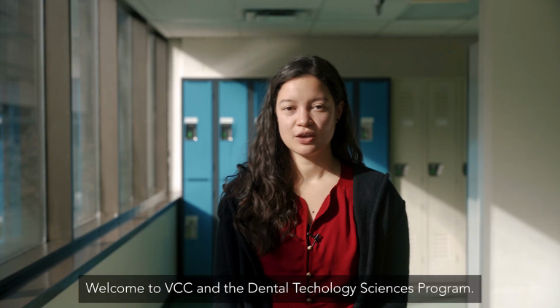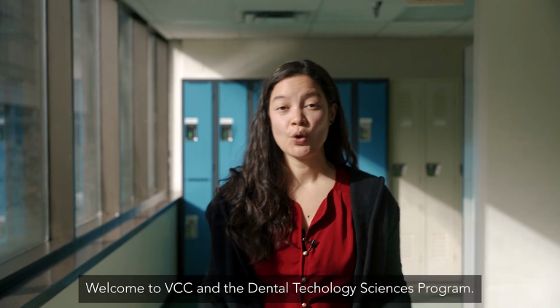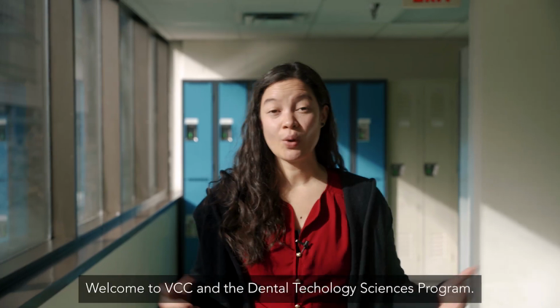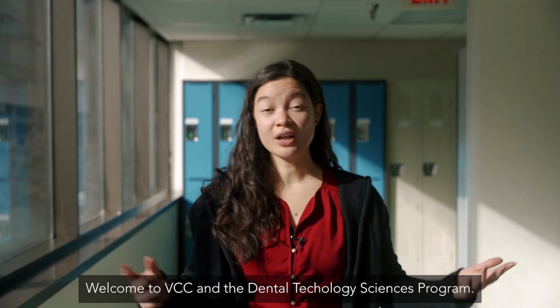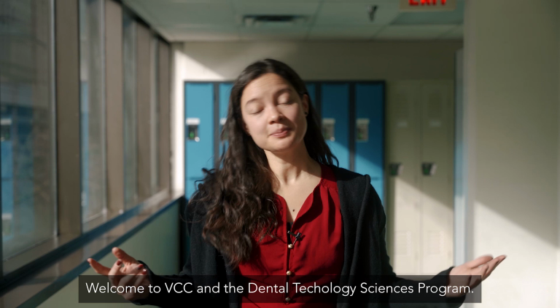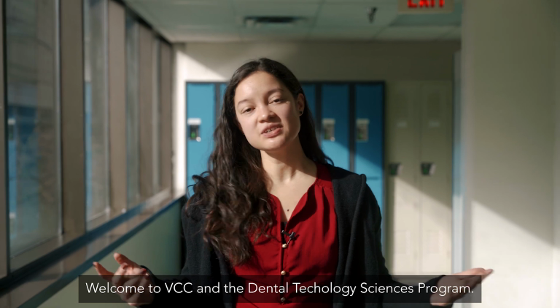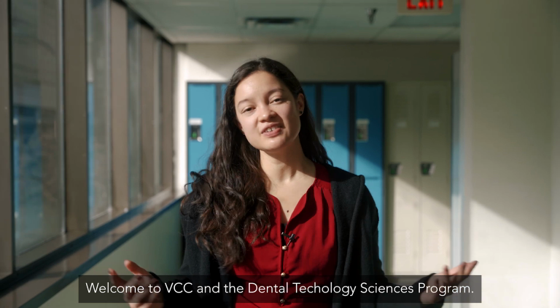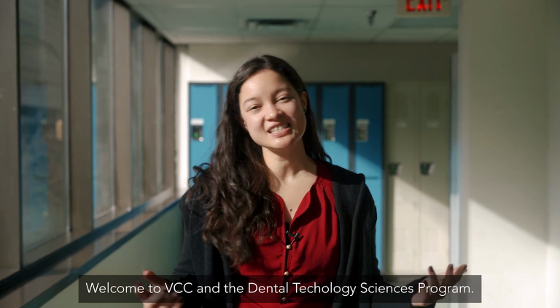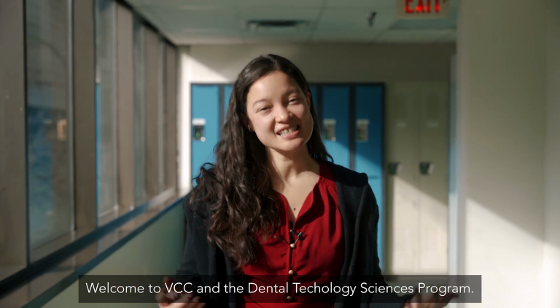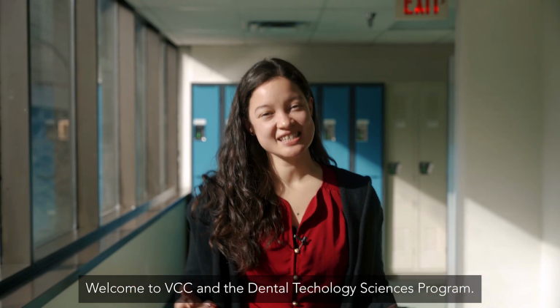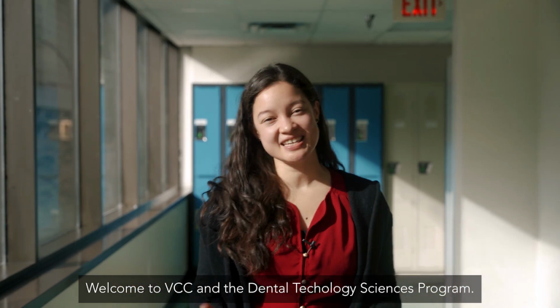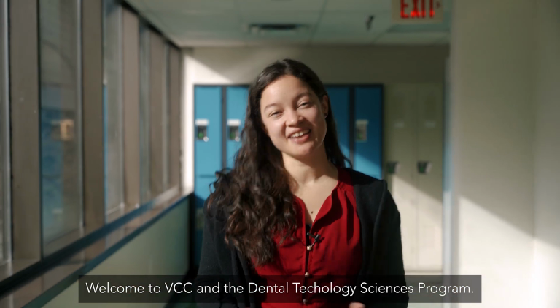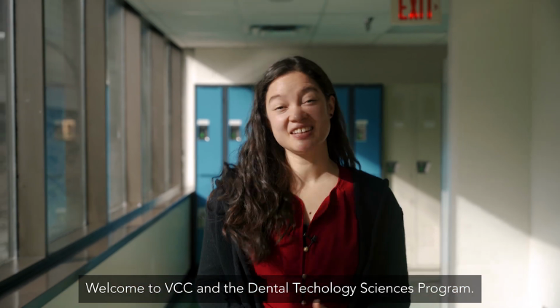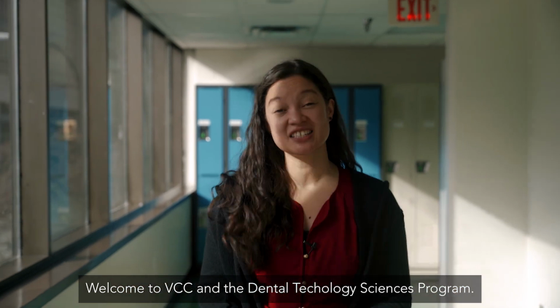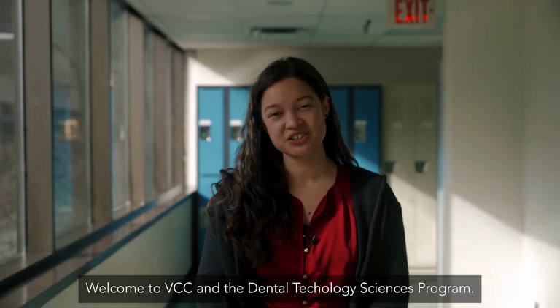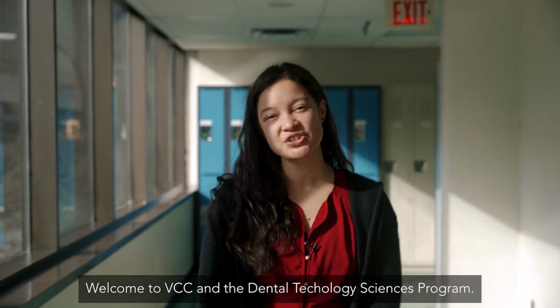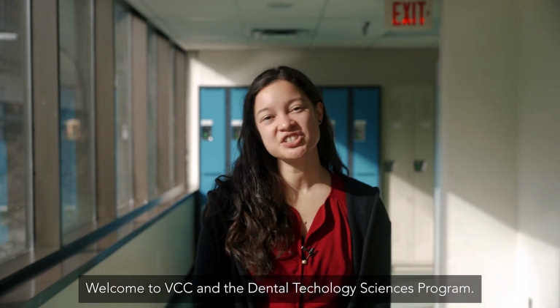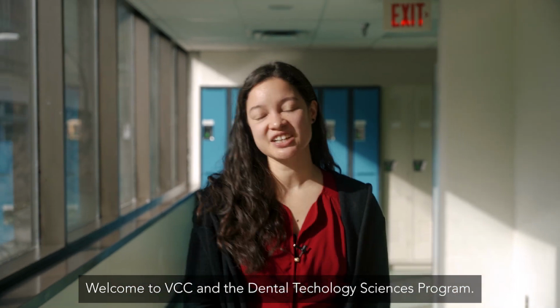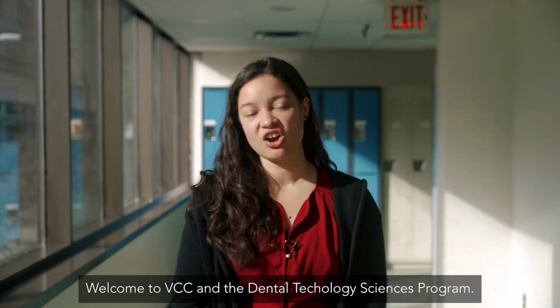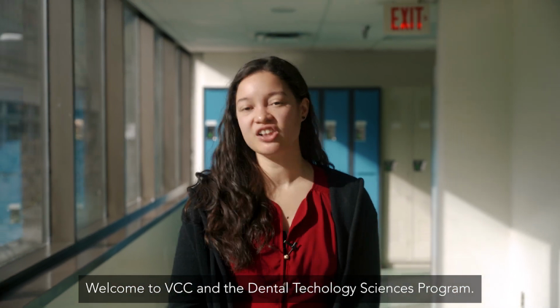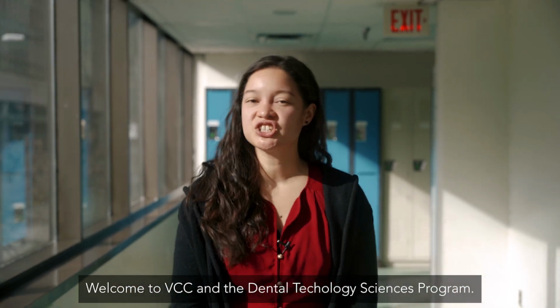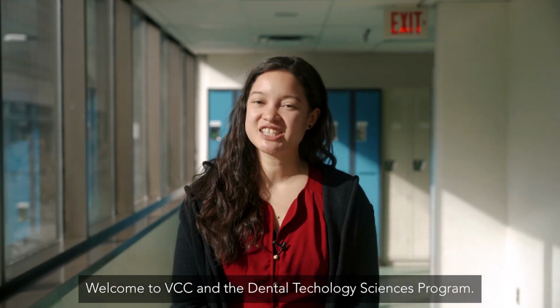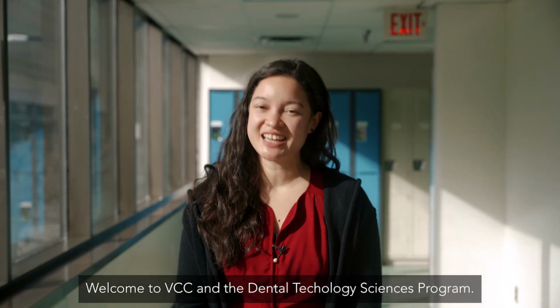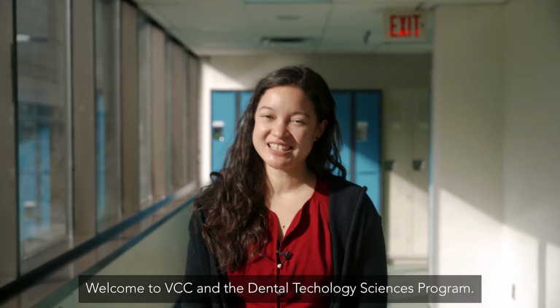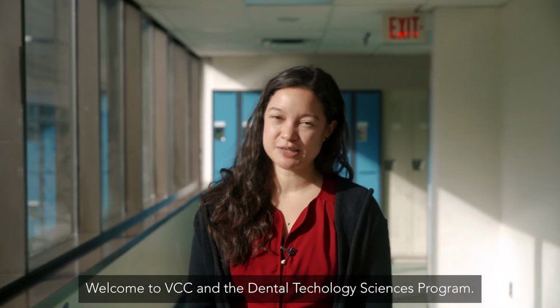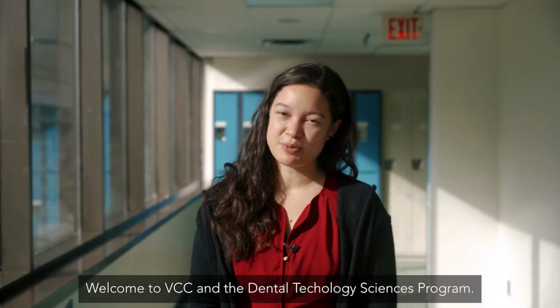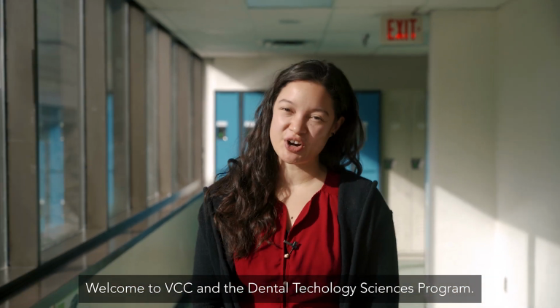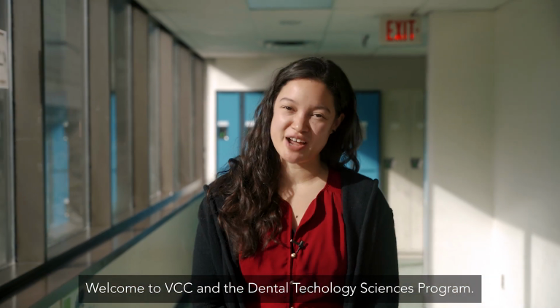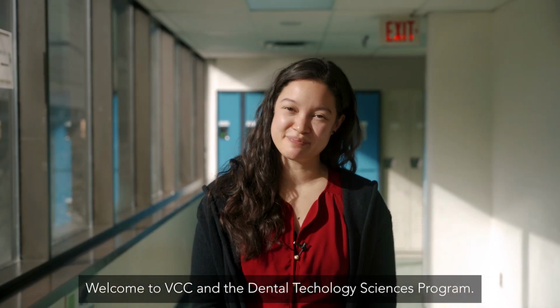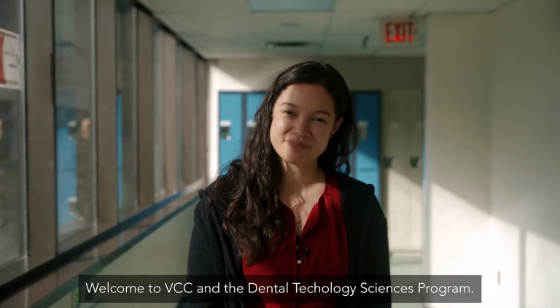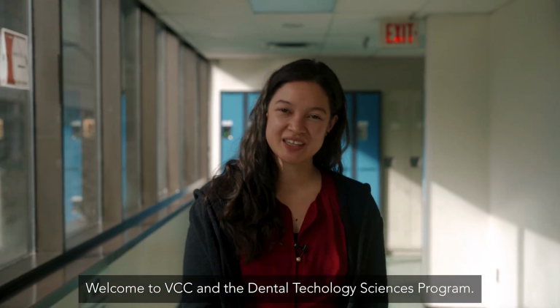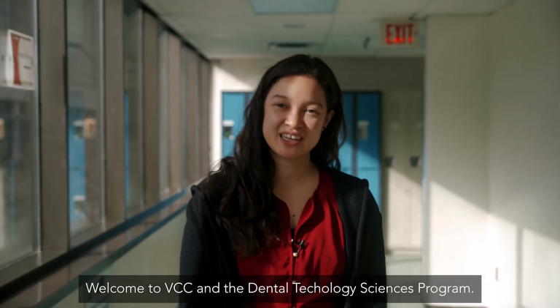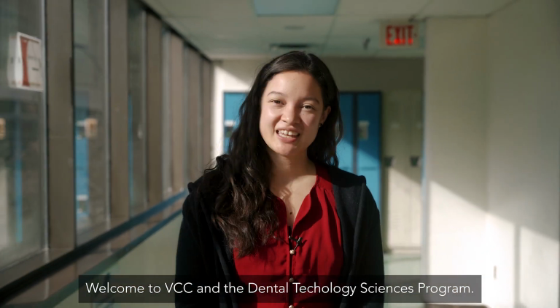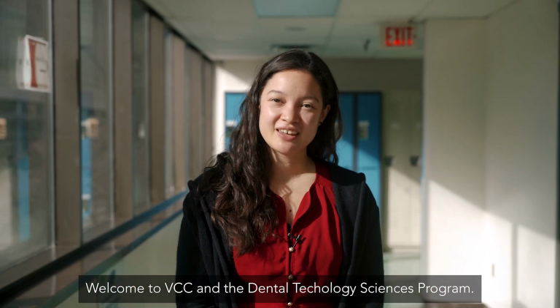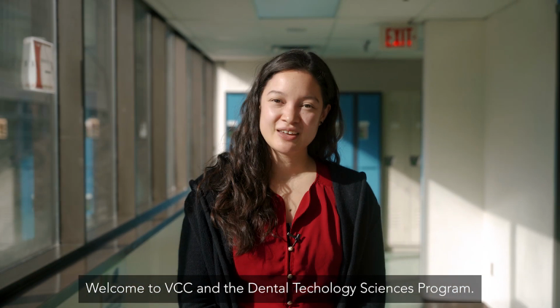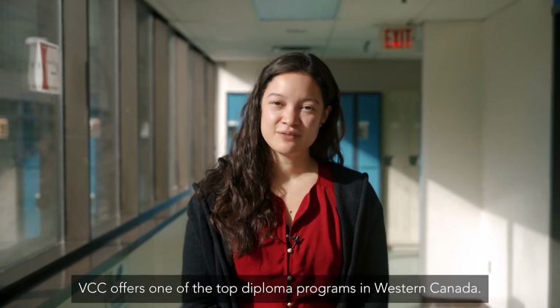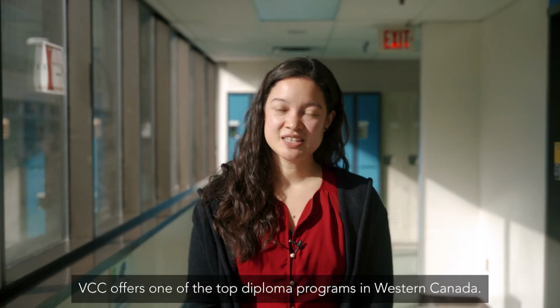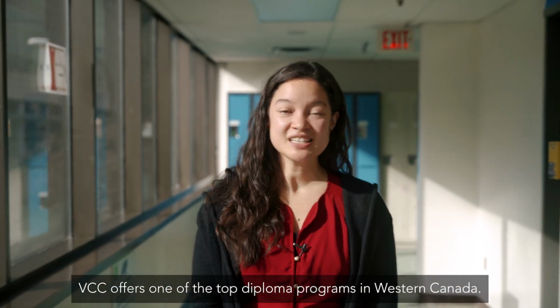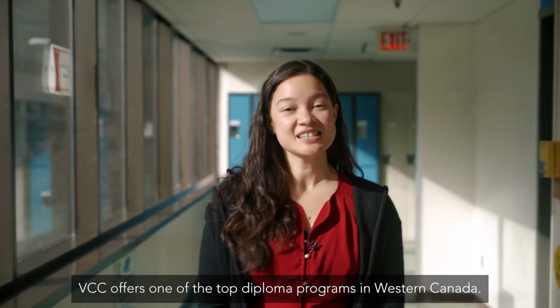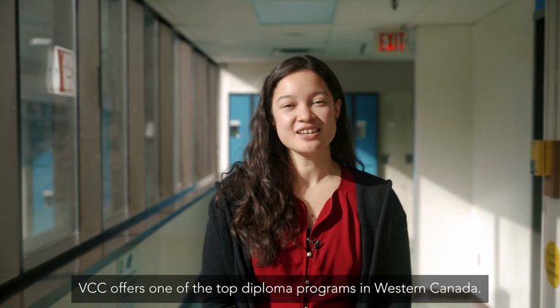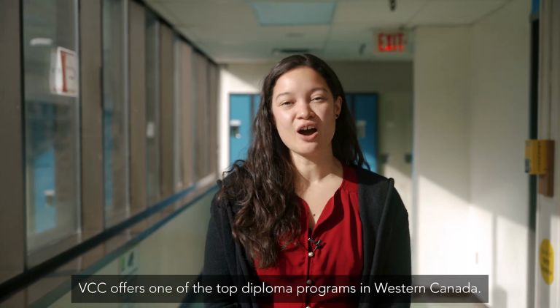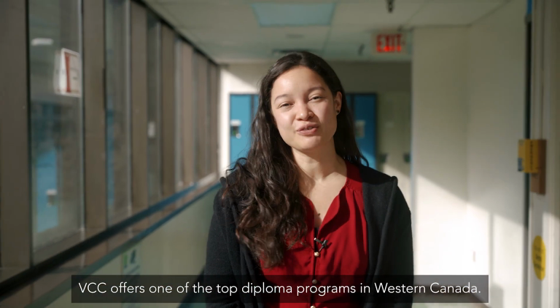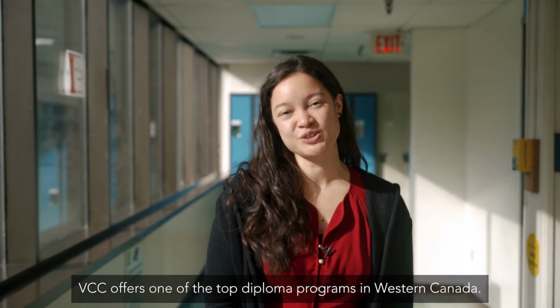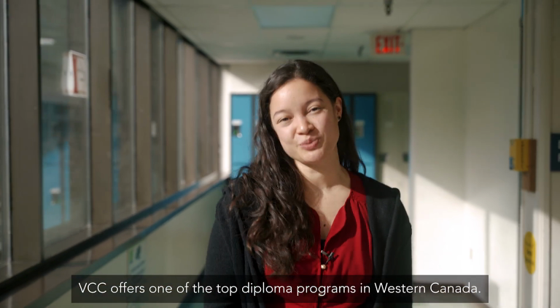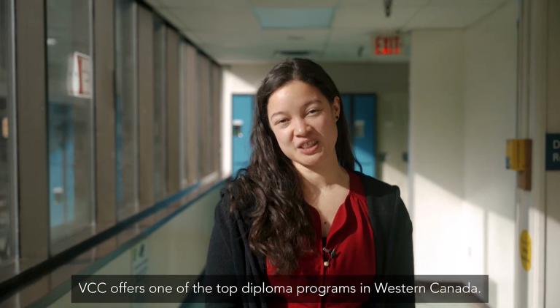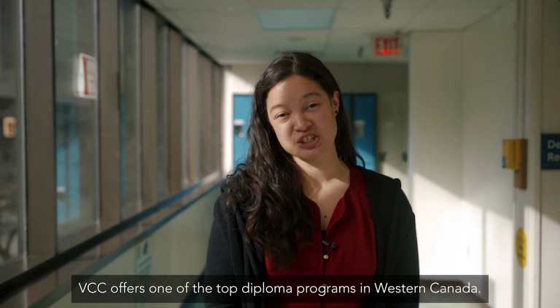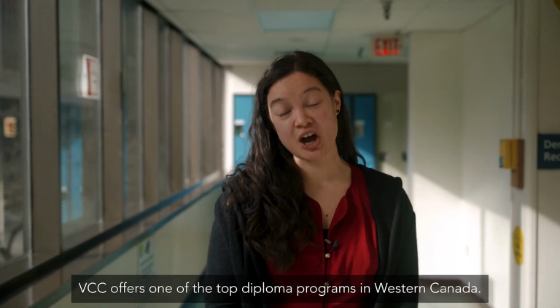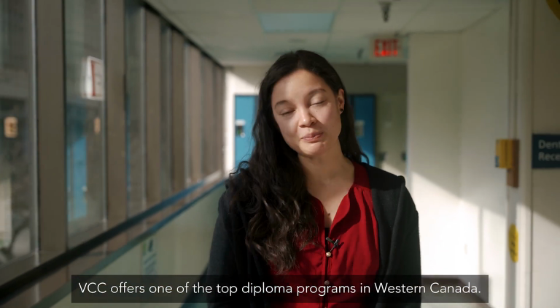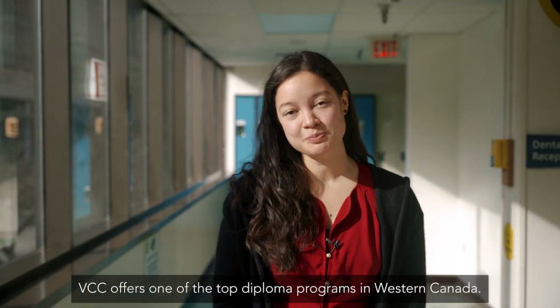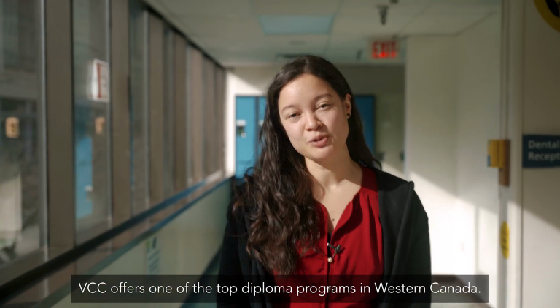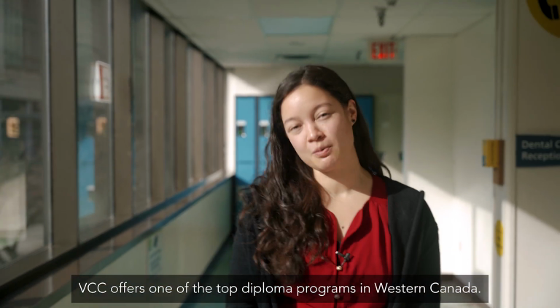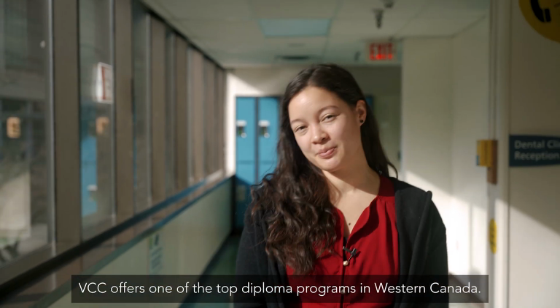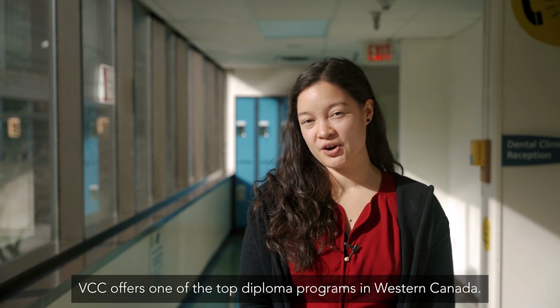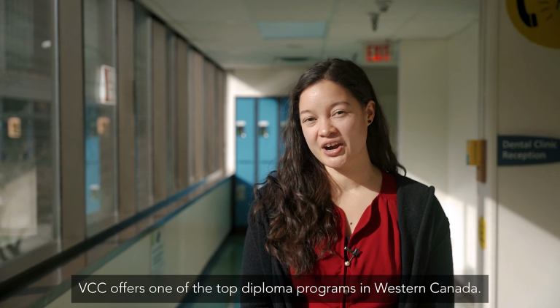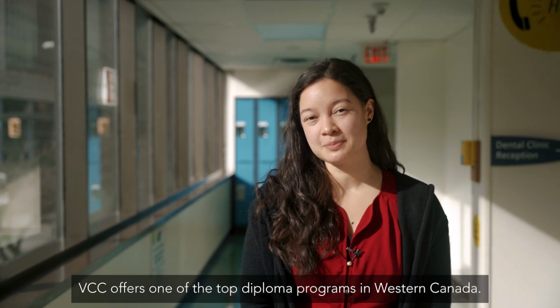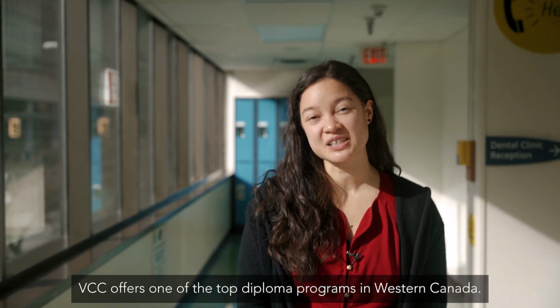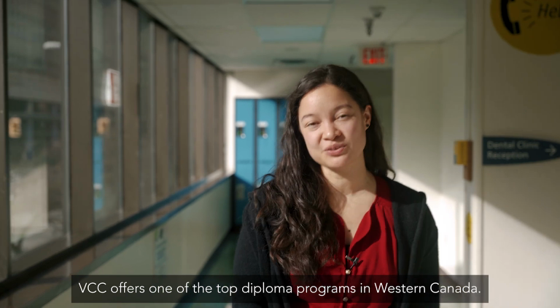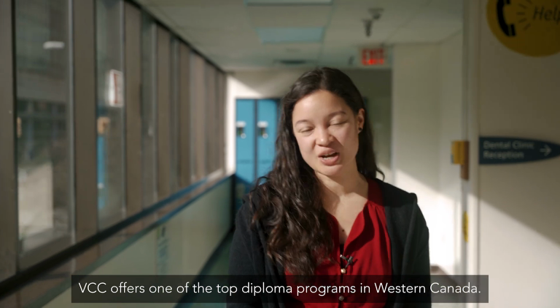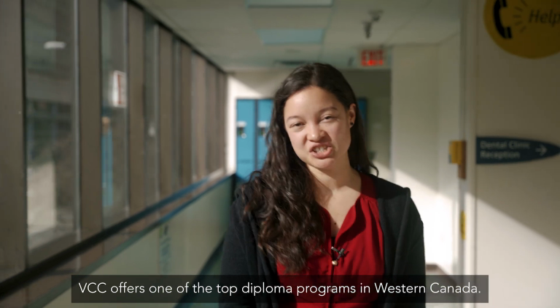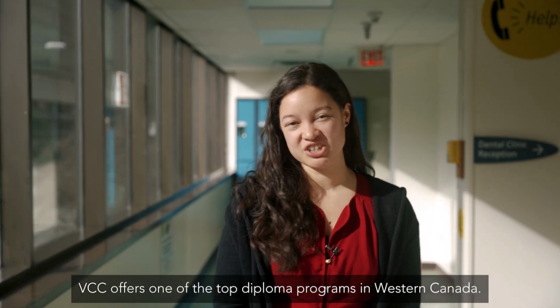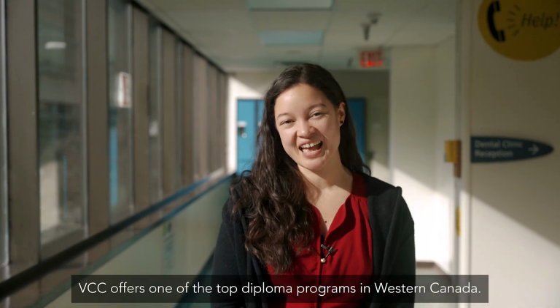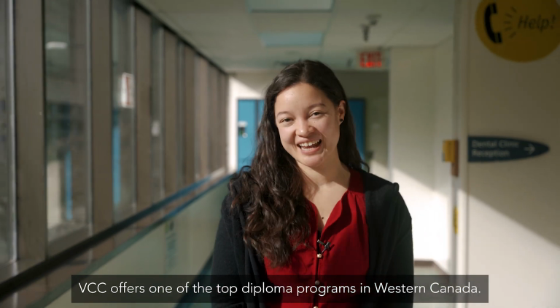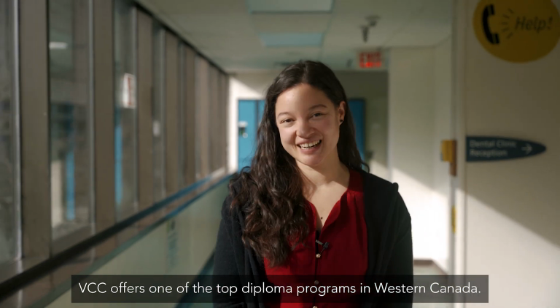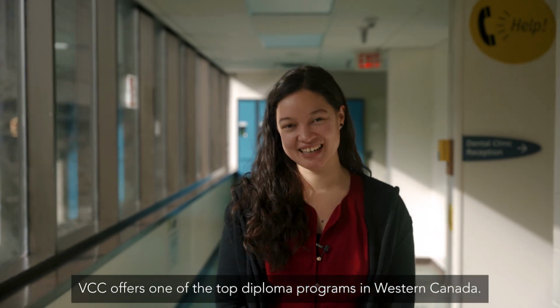Welcome to VCC and the Dental Technology Sciences program. VCC offers one of the top diploma programs in Western Canada.